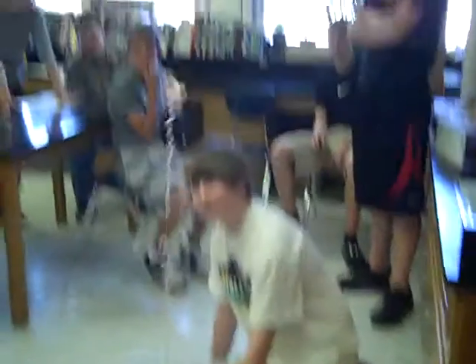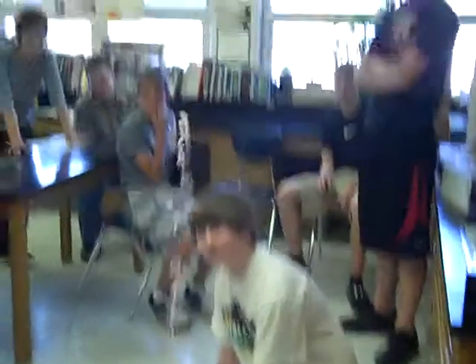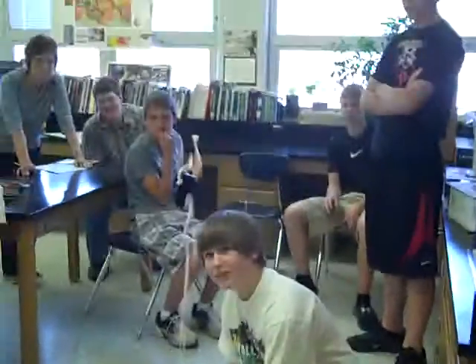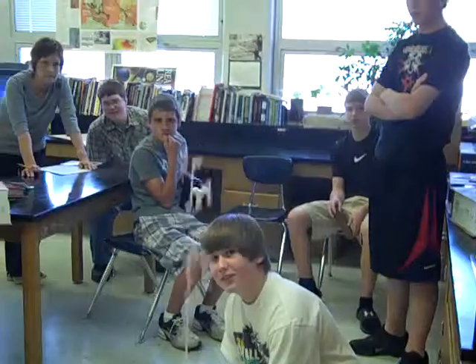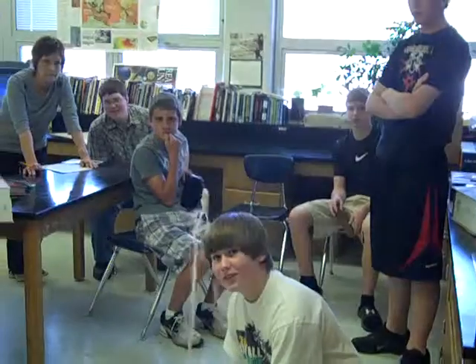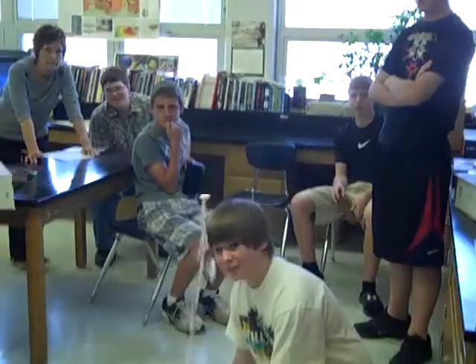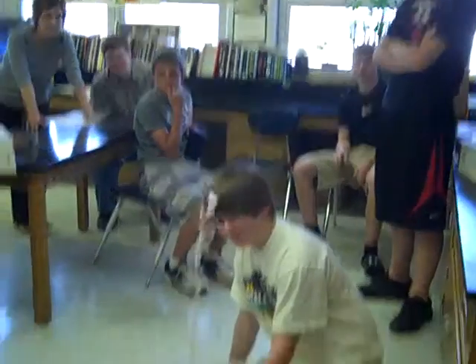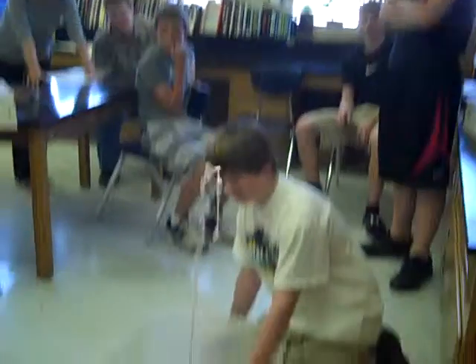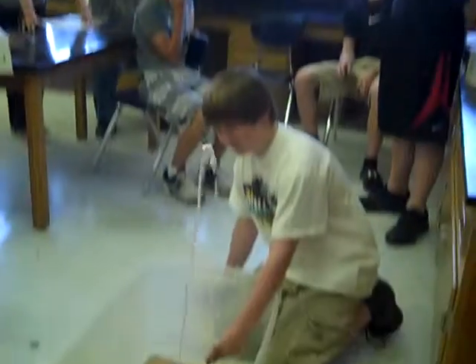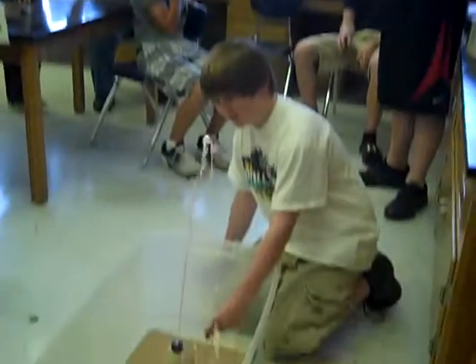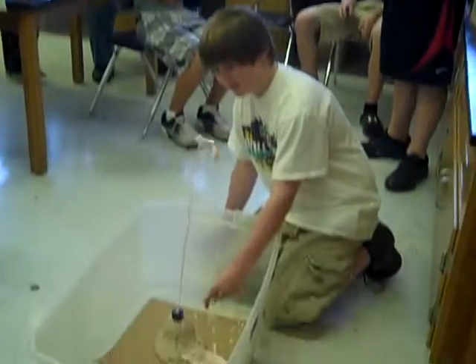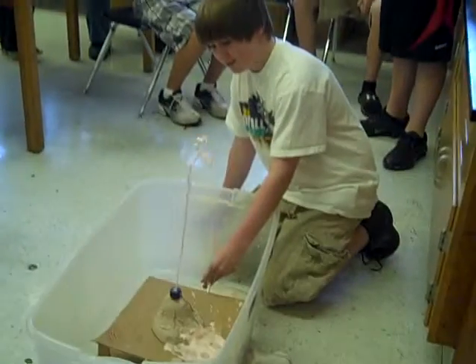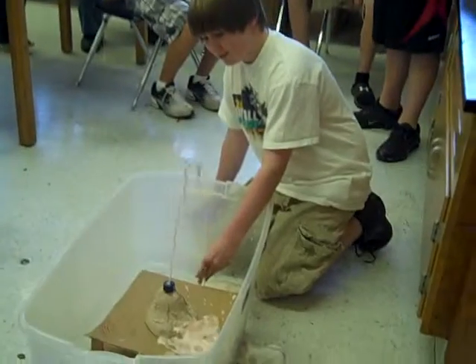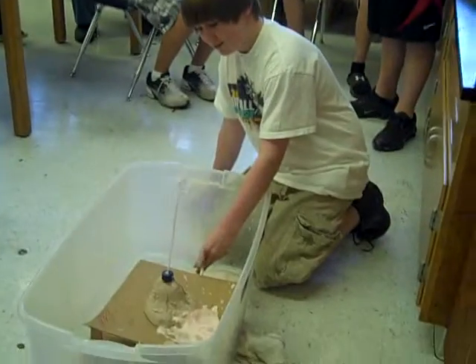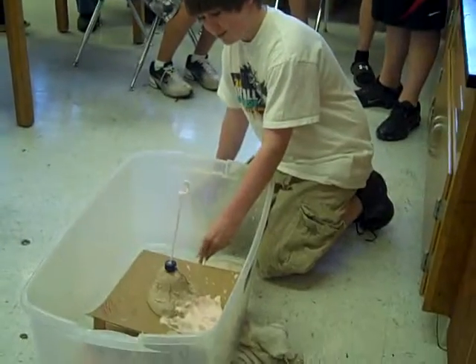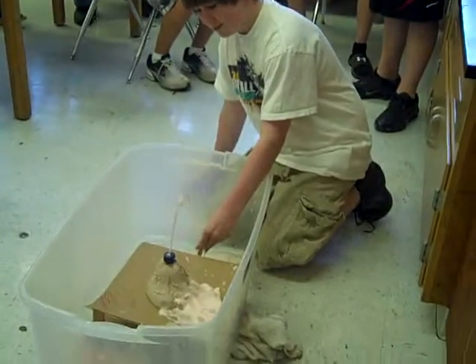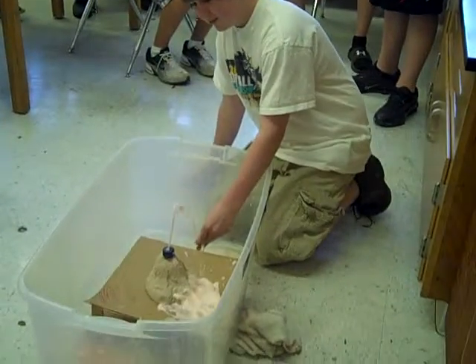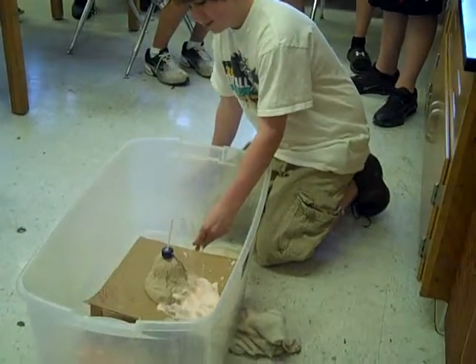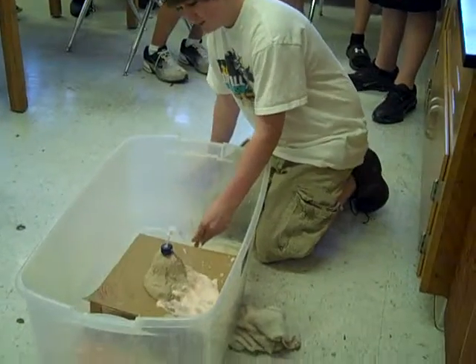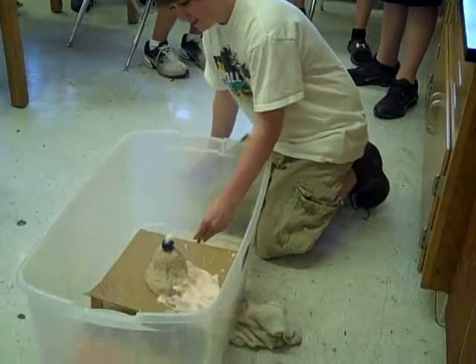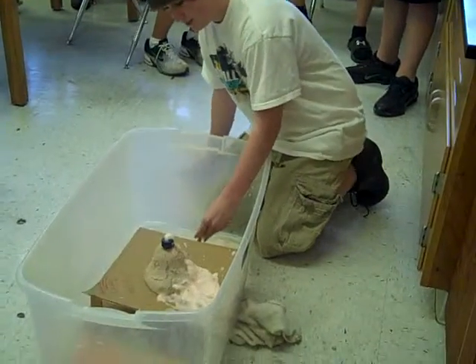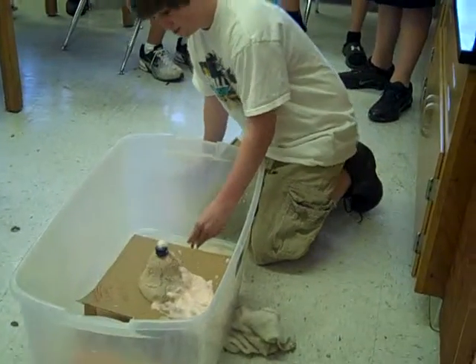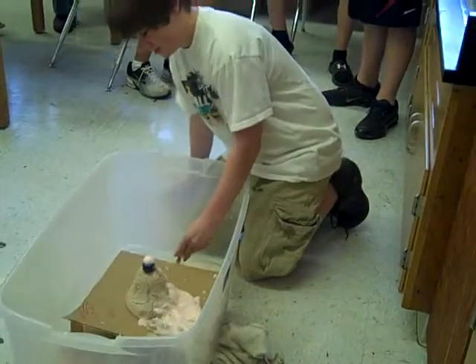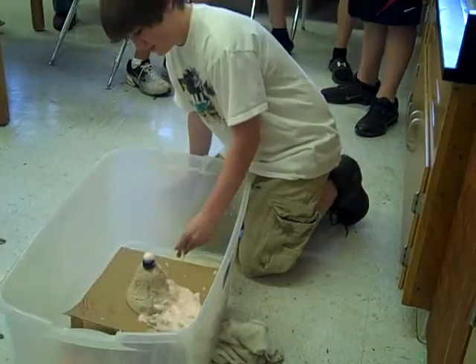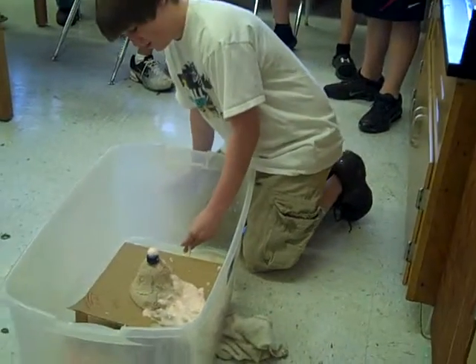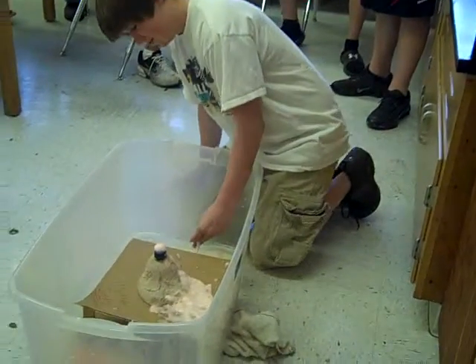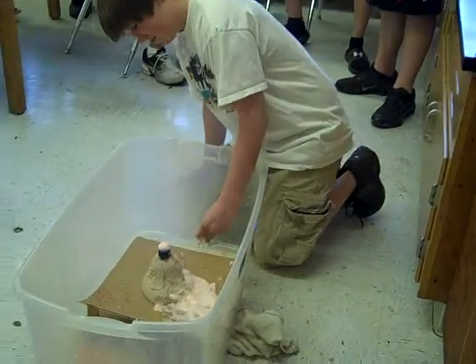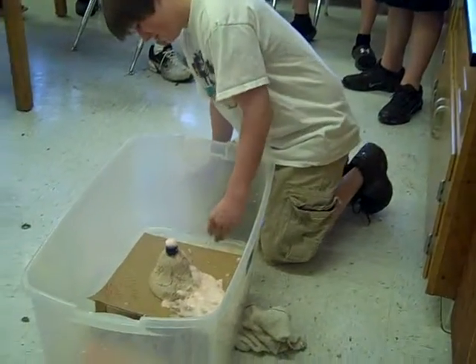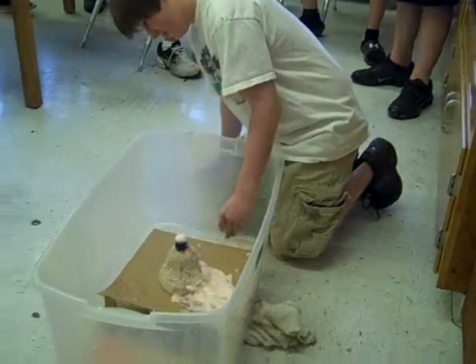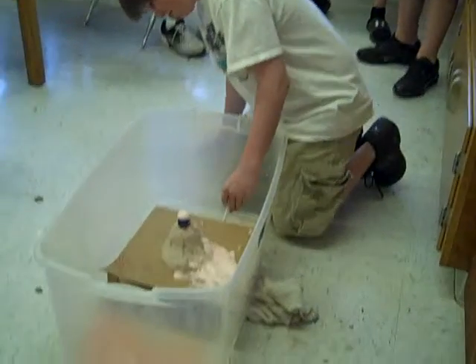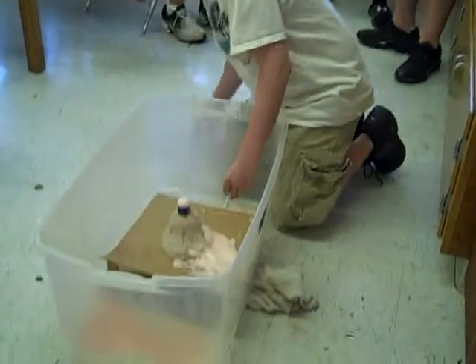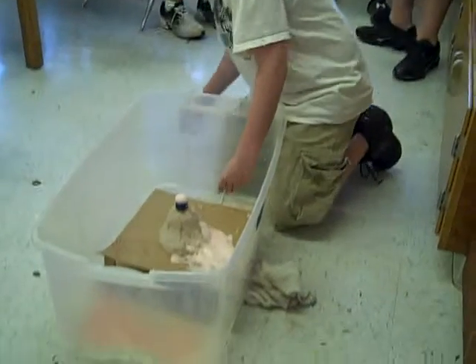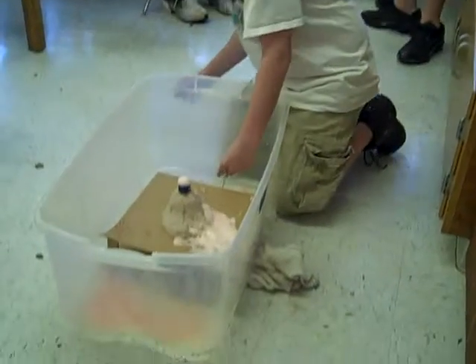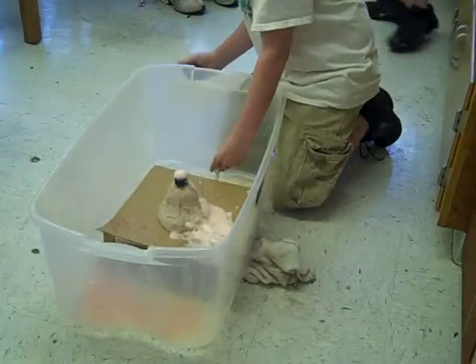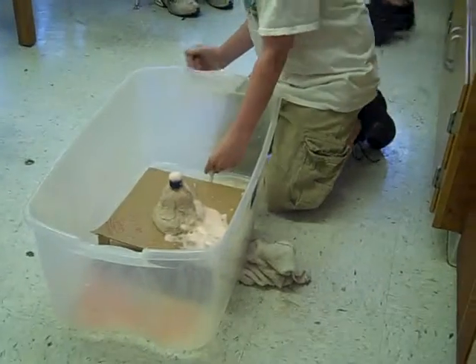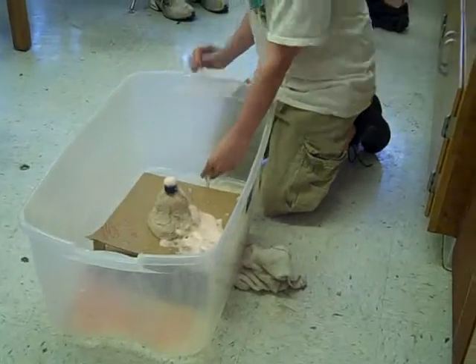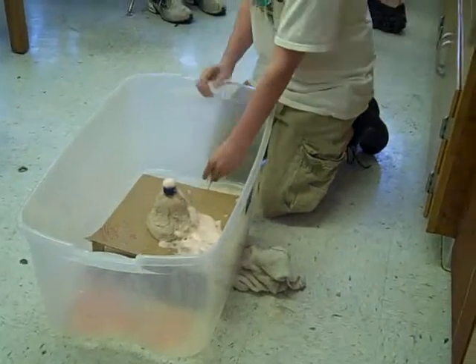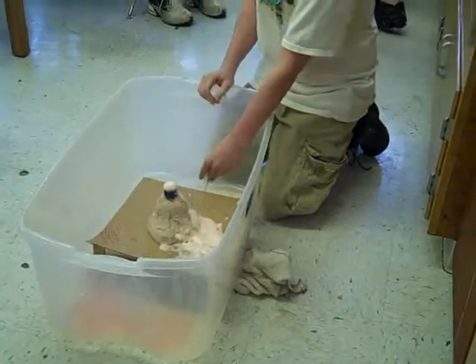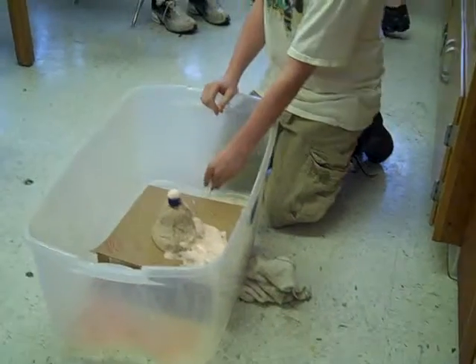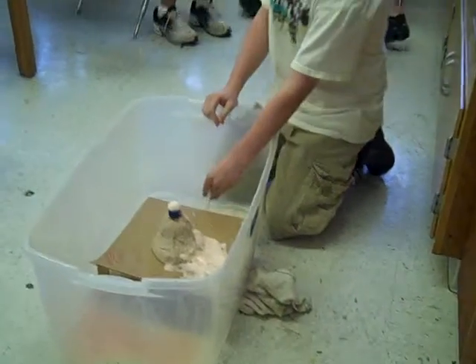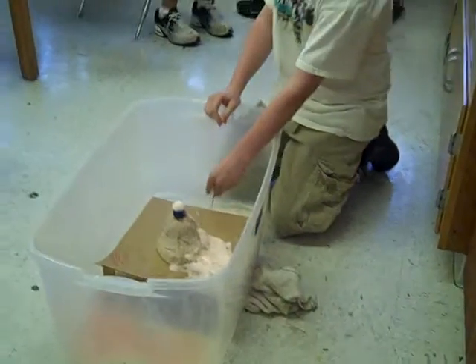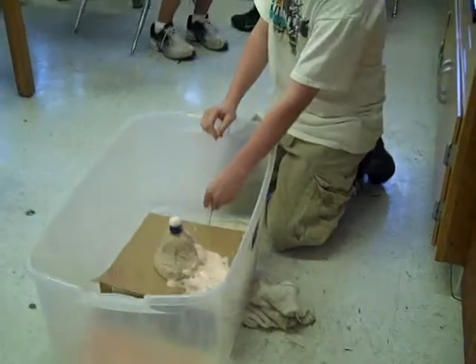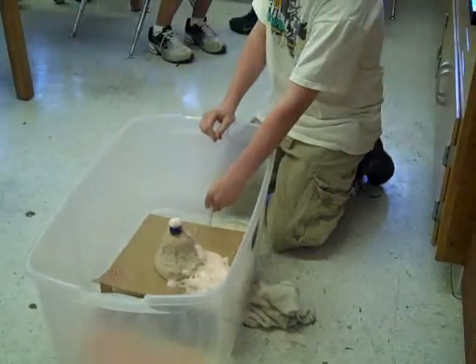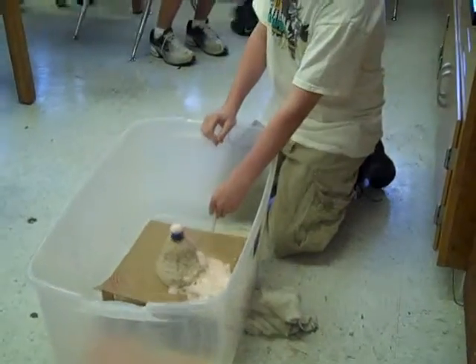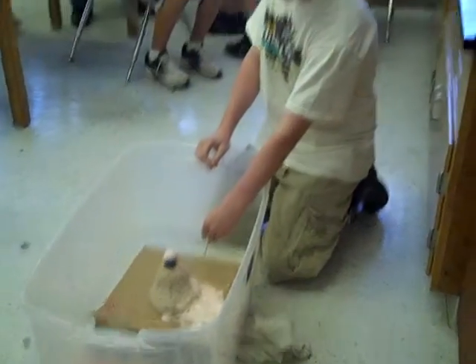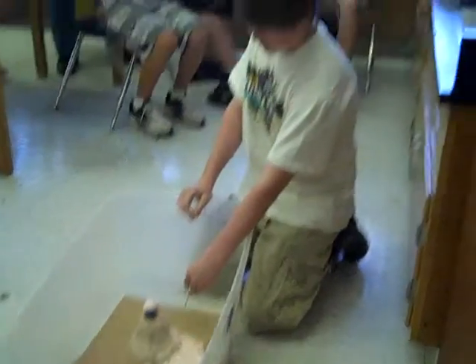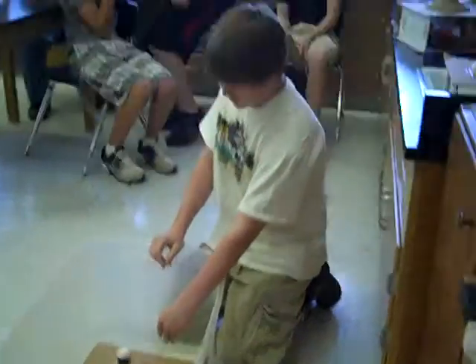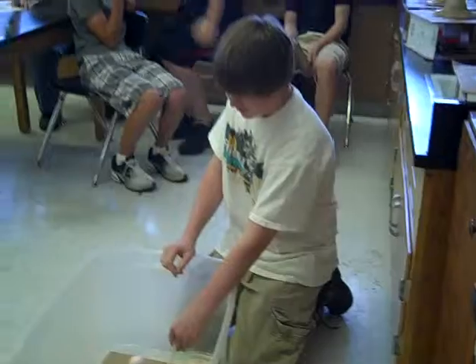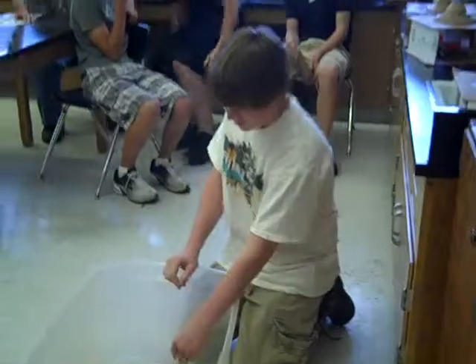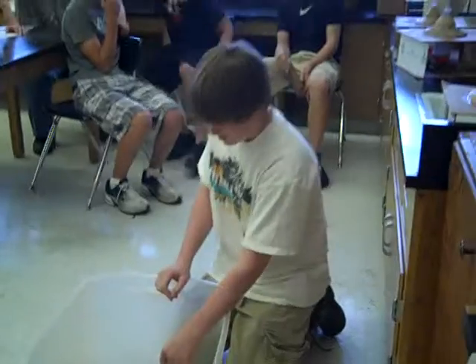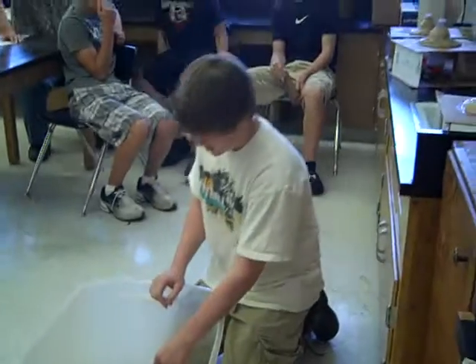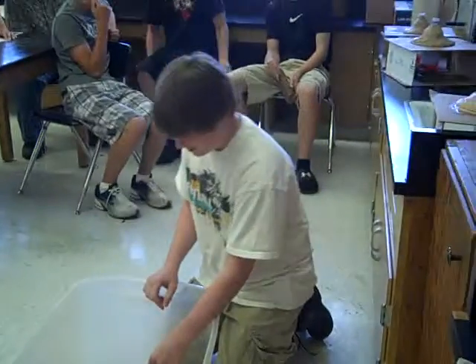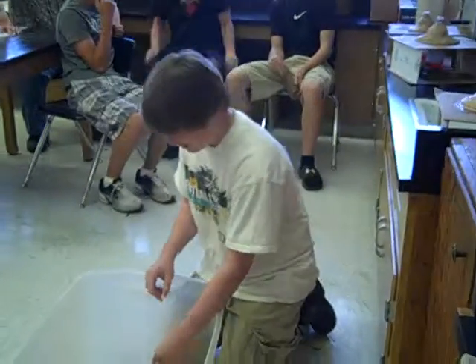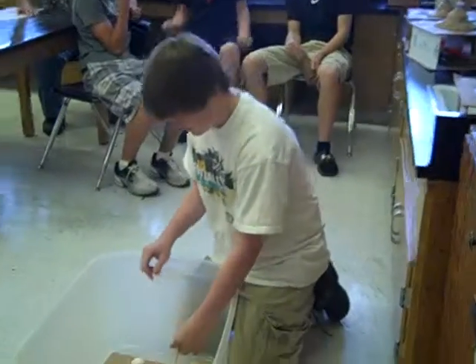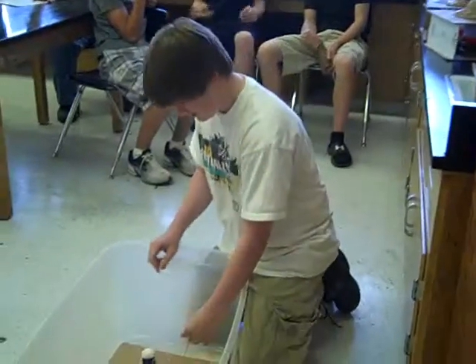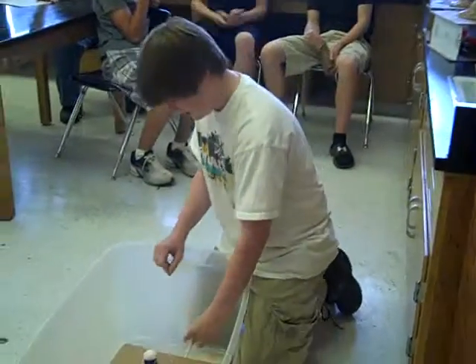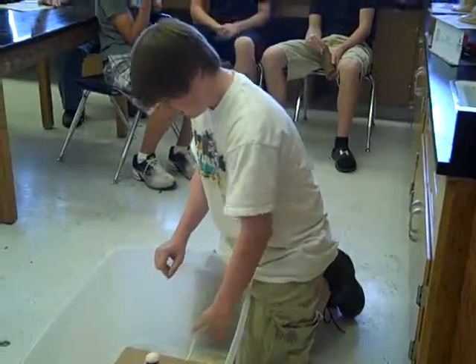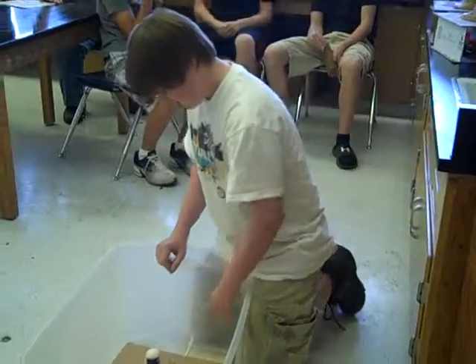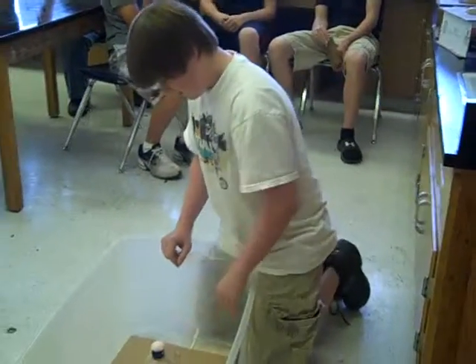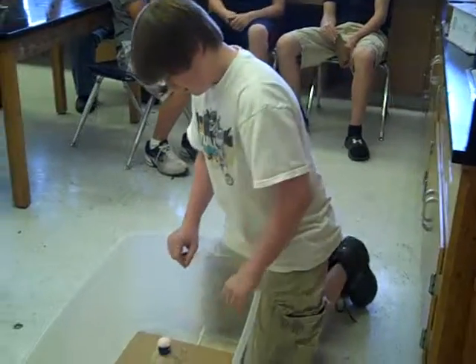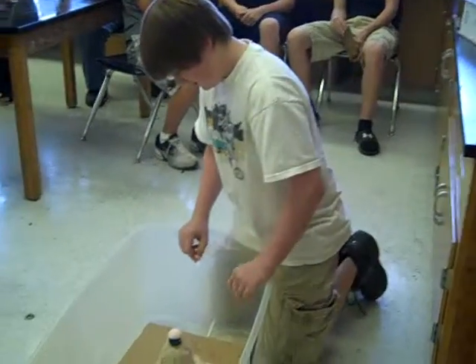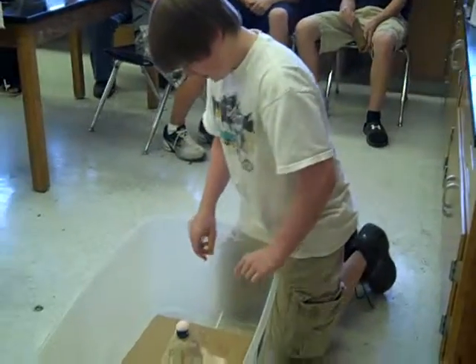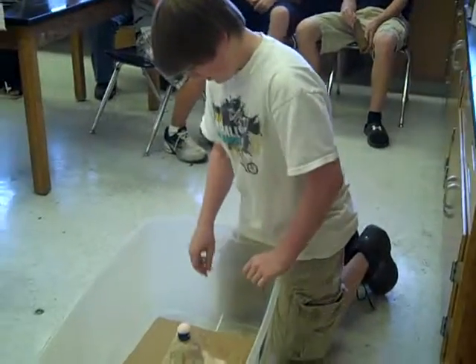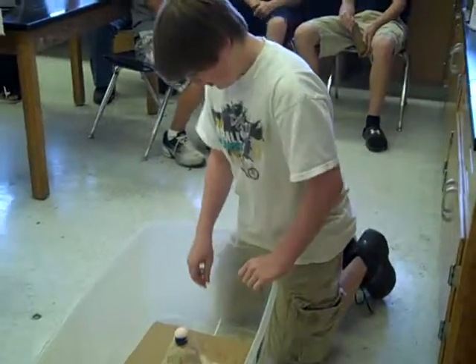Yeah! Nice! Split Splat. That was so cool. Split Splat. That one is actually realistic.